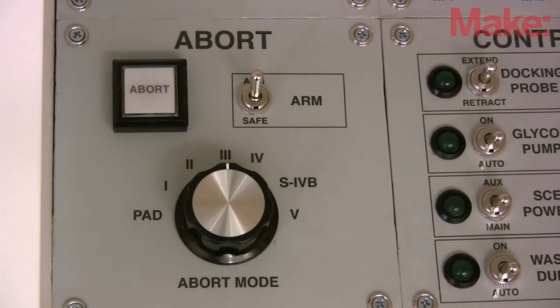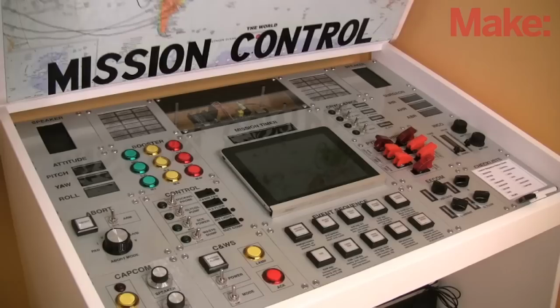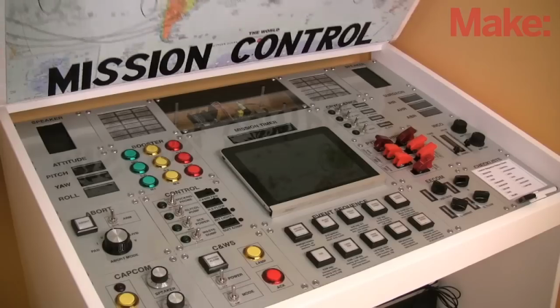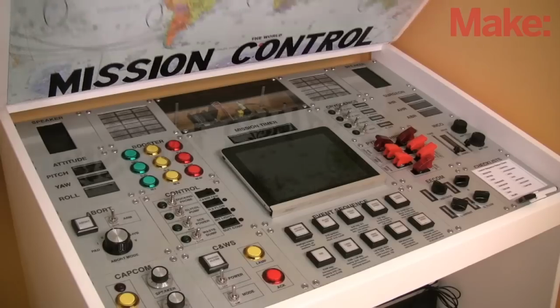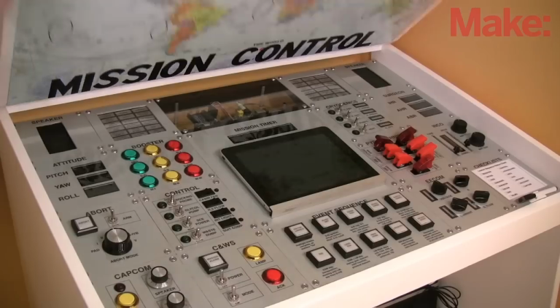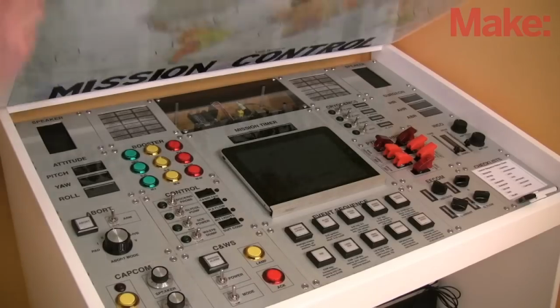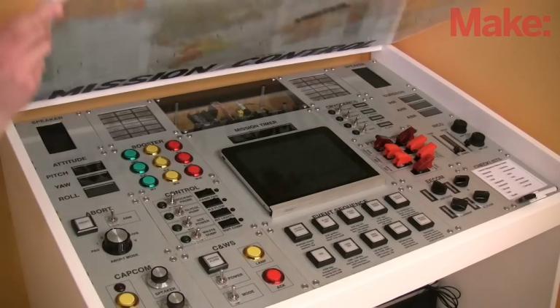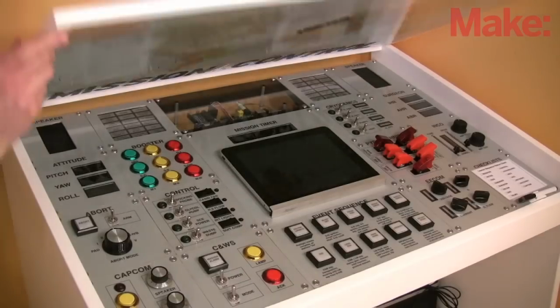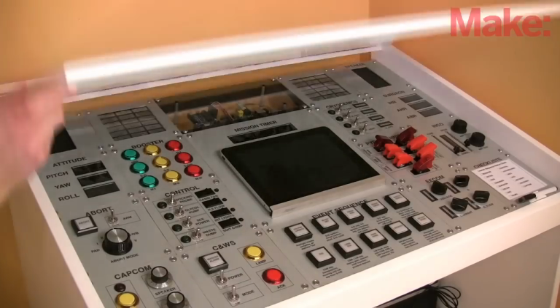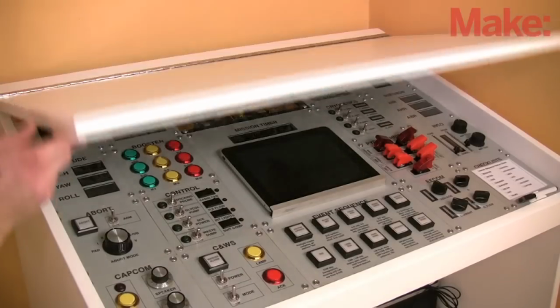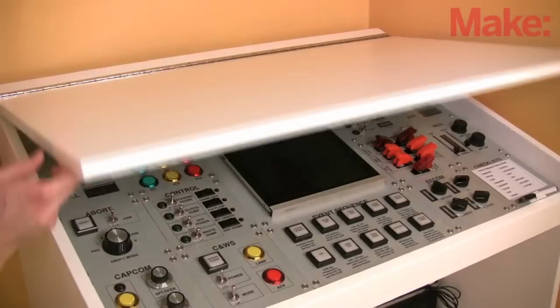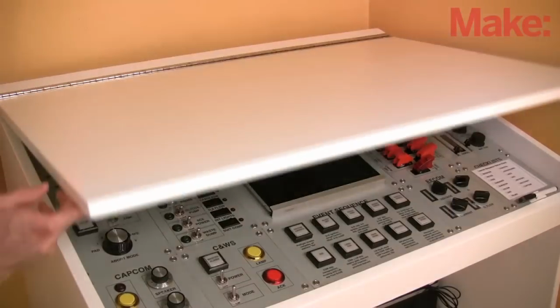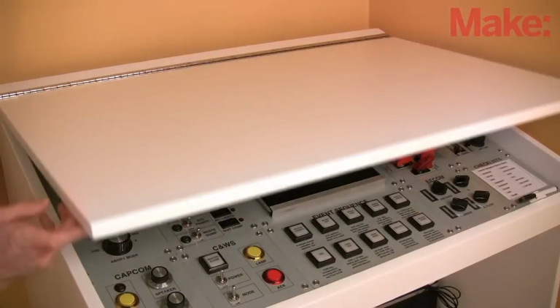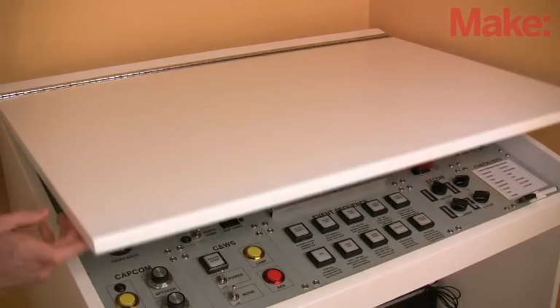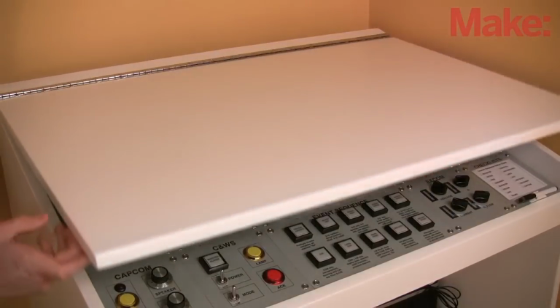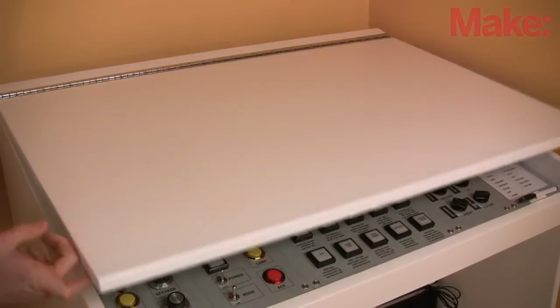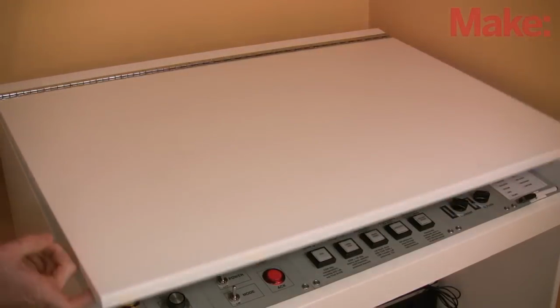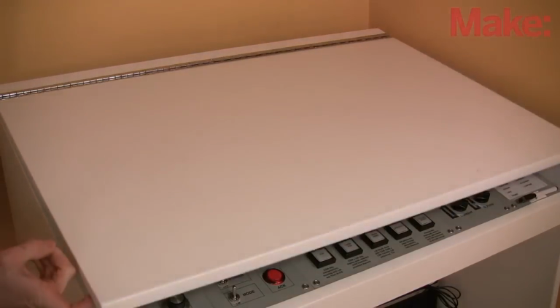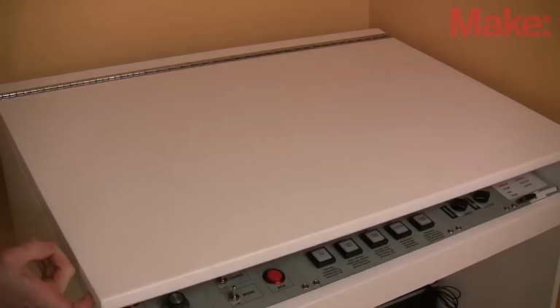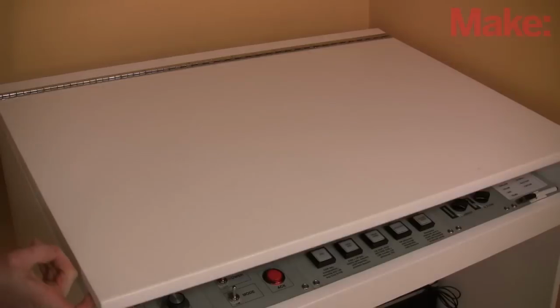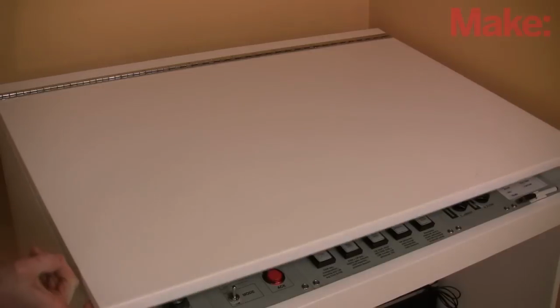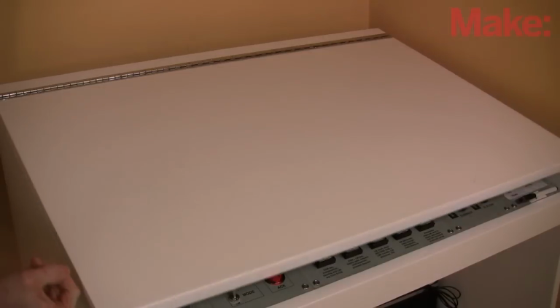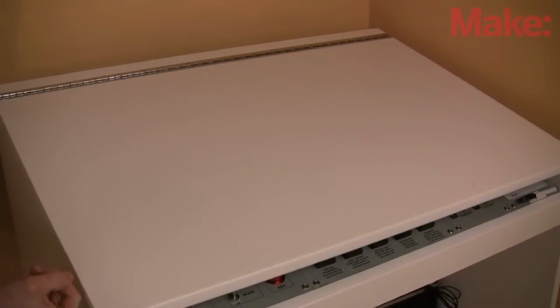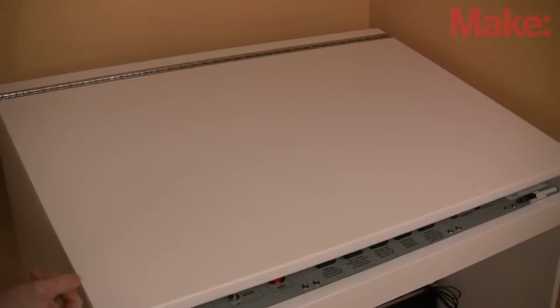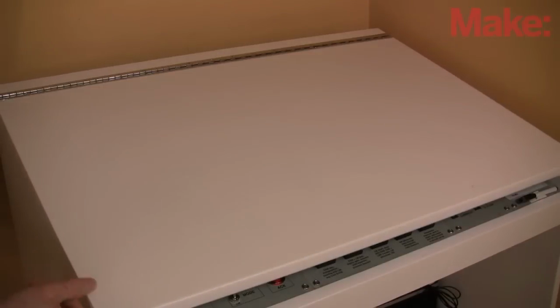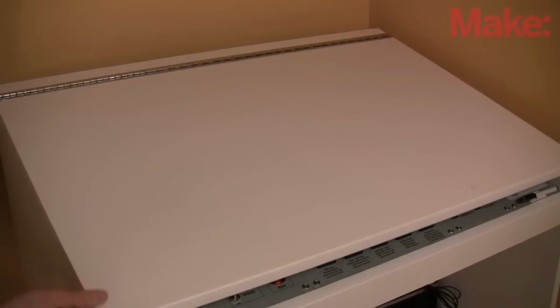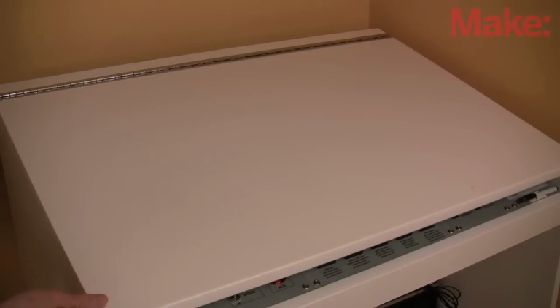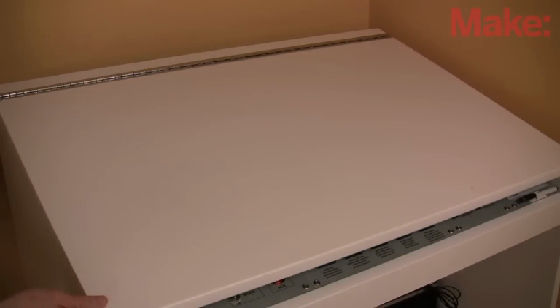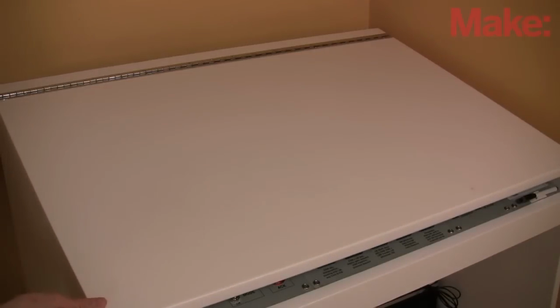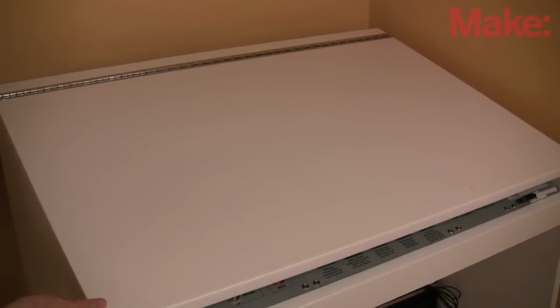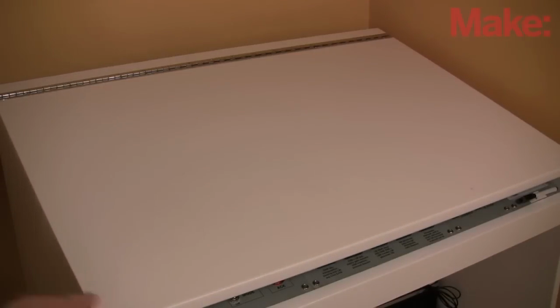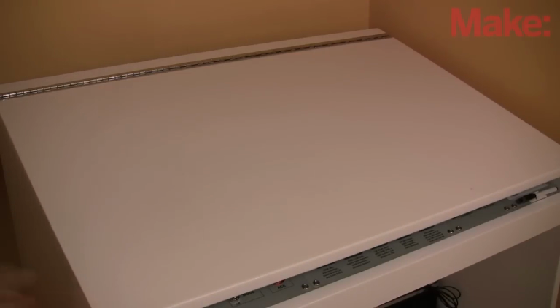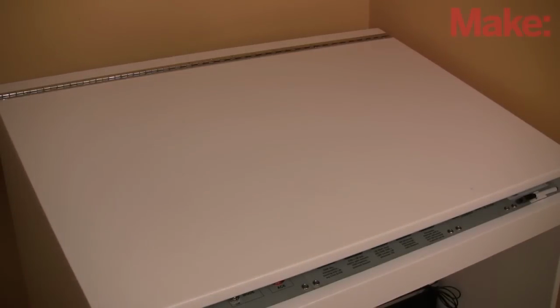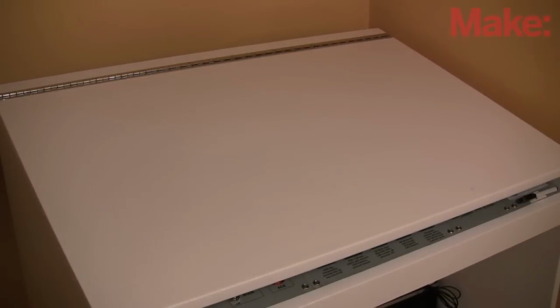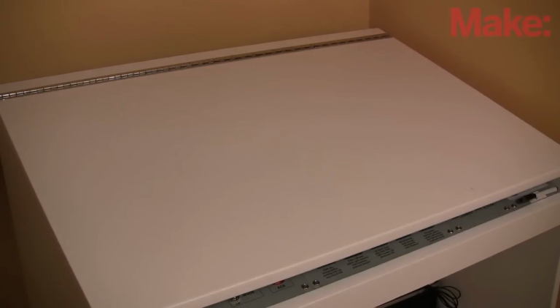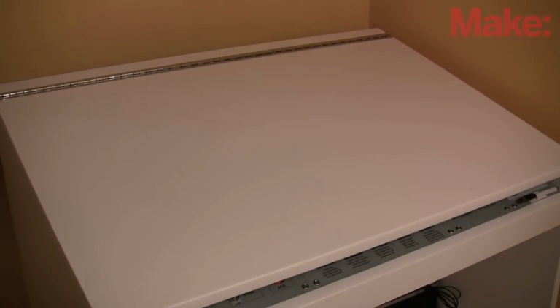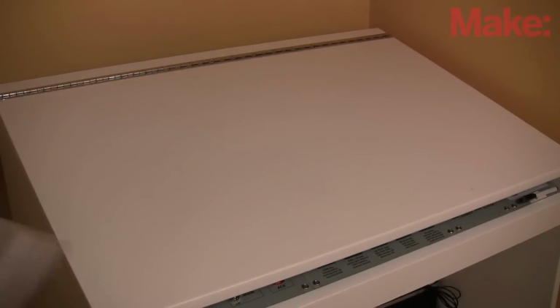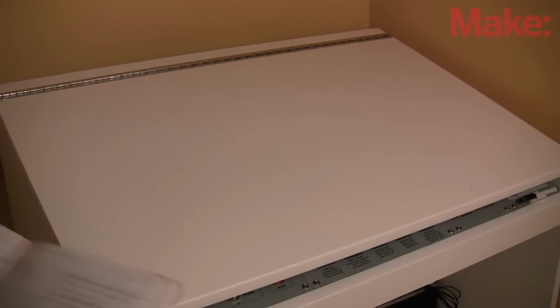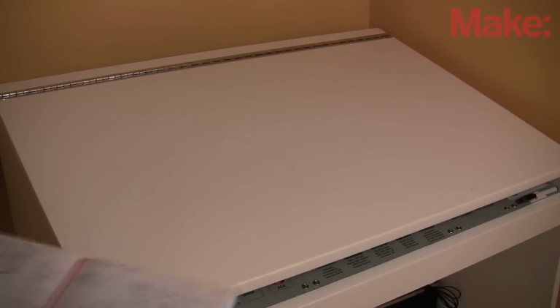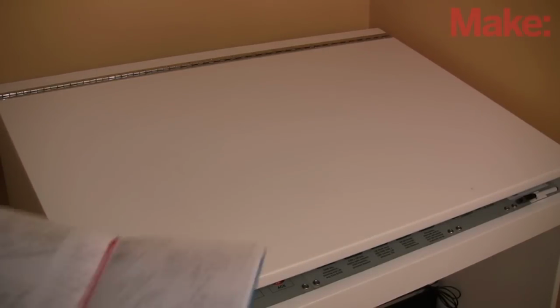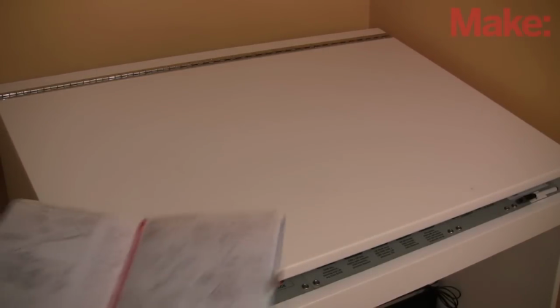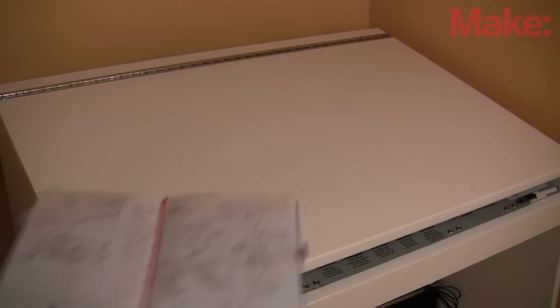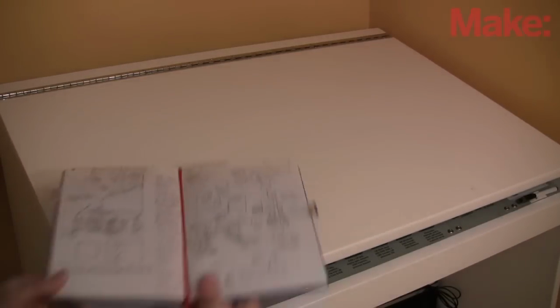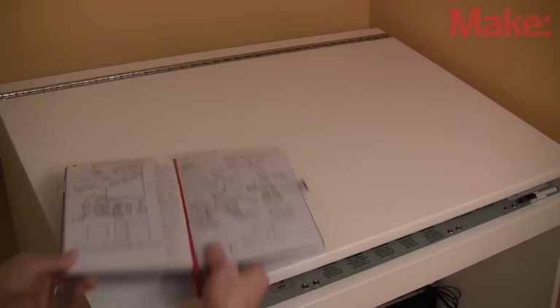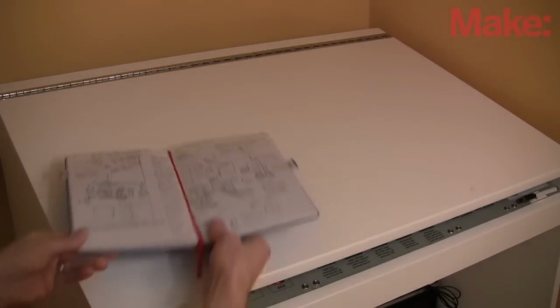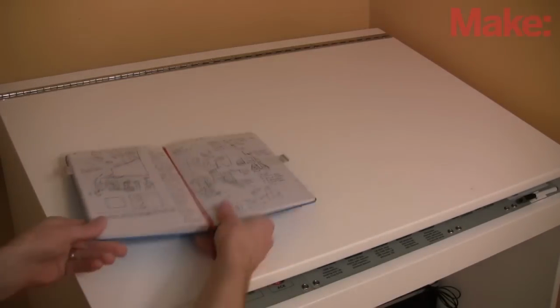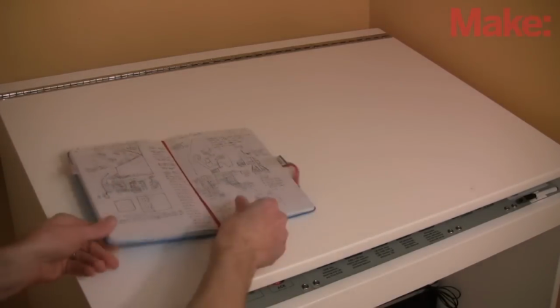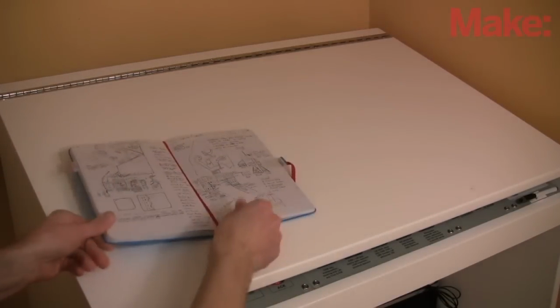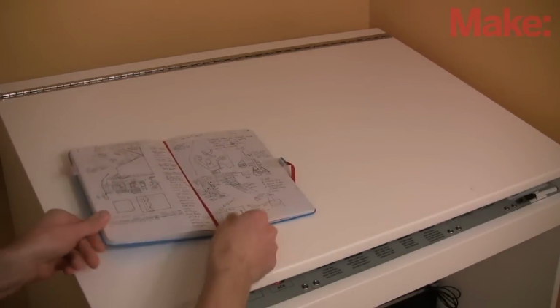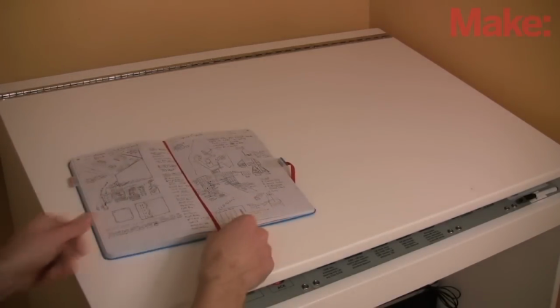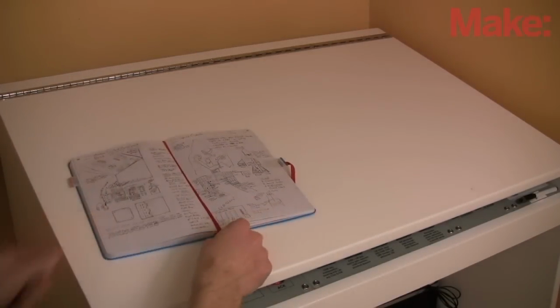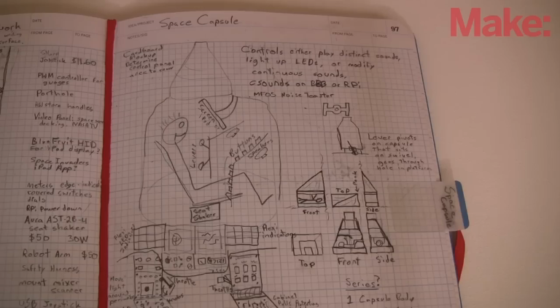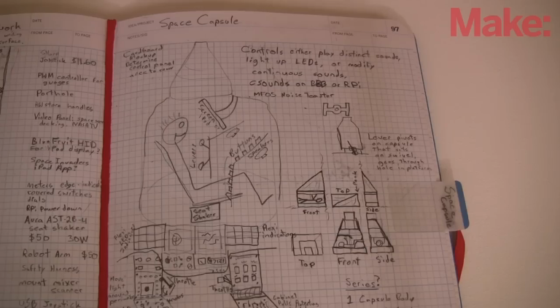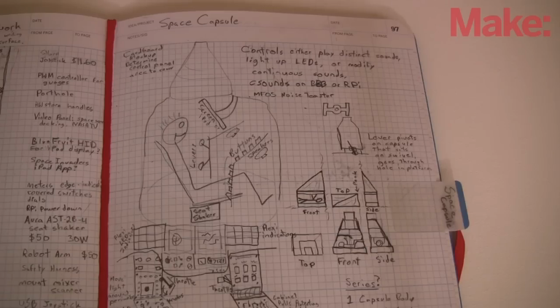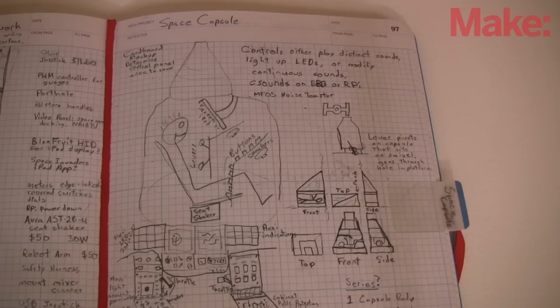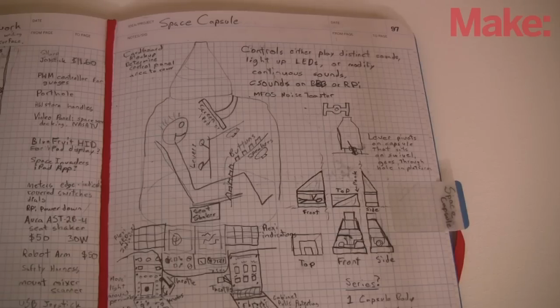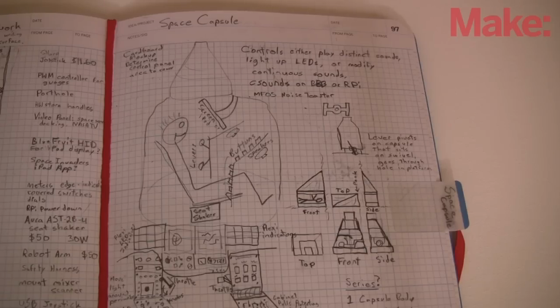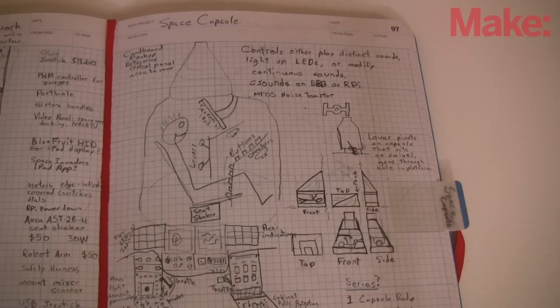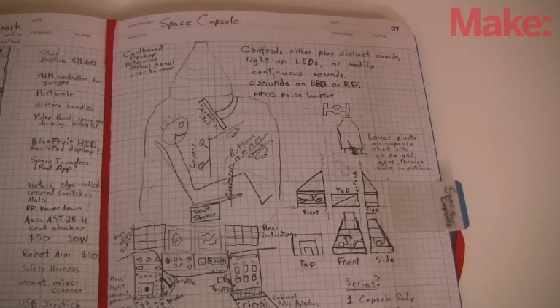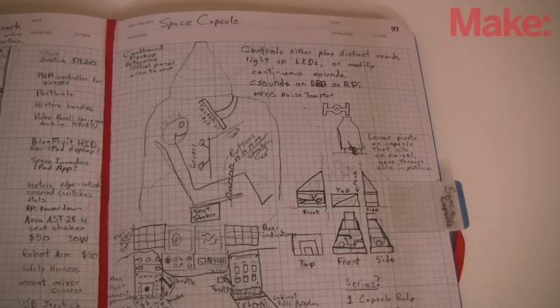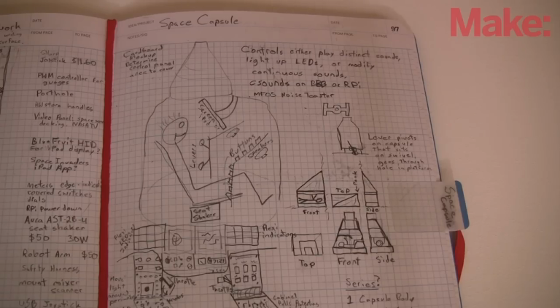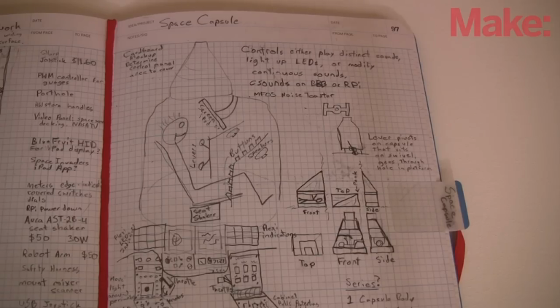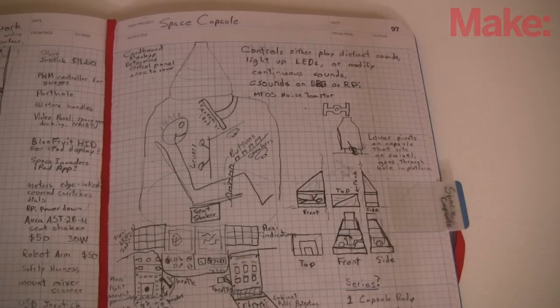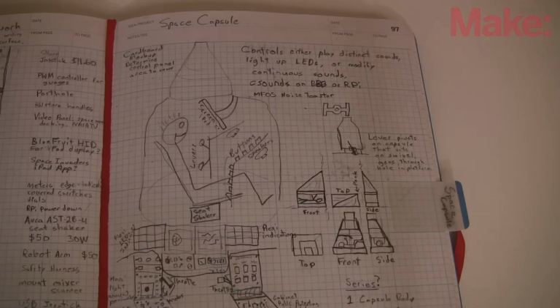The thing that our mission control console is most missing is a spacecraft to monitor and control. Don't worry though — I have plans for that as well.